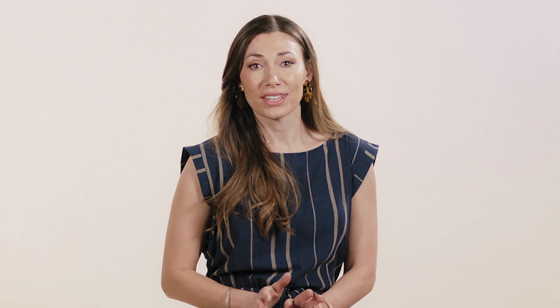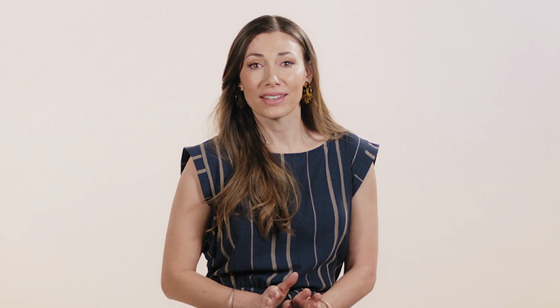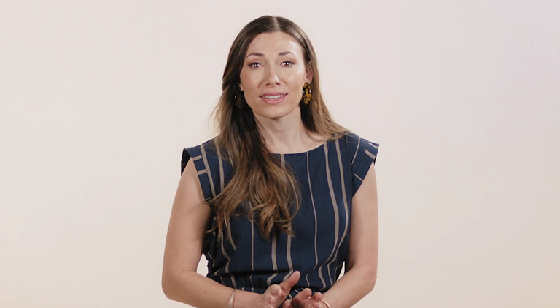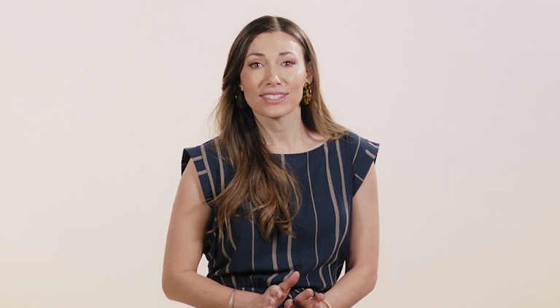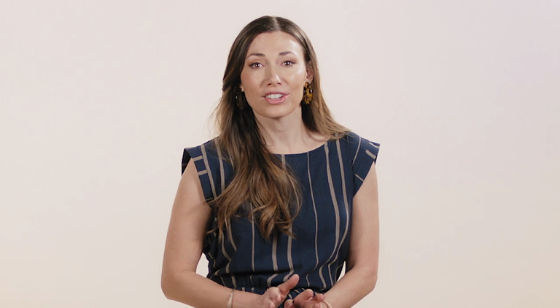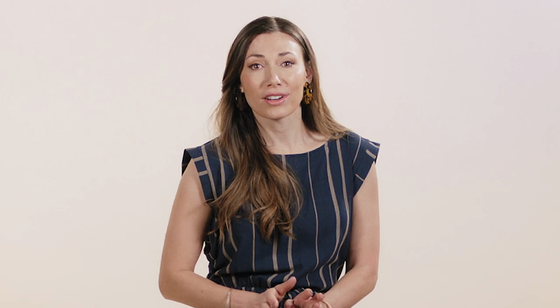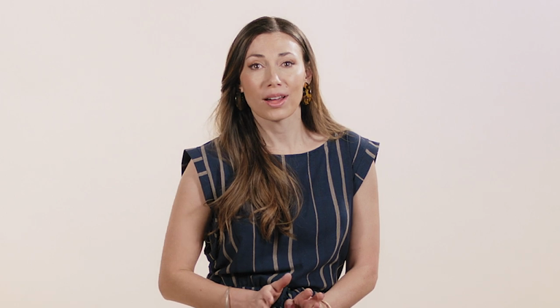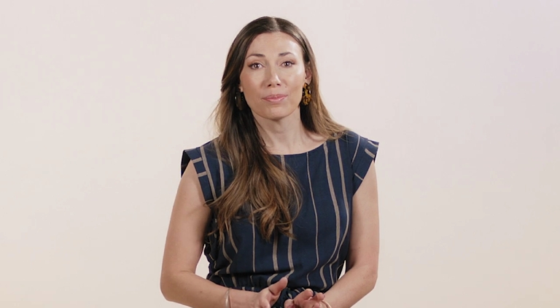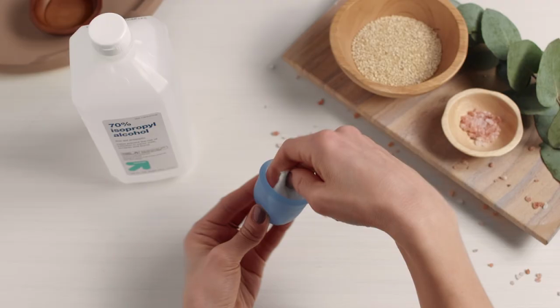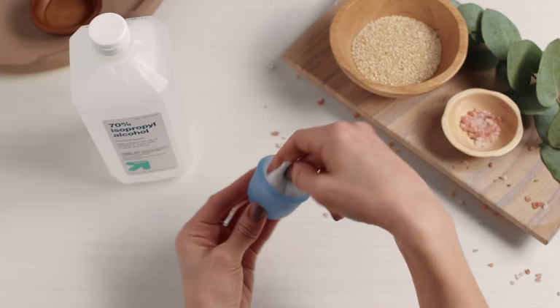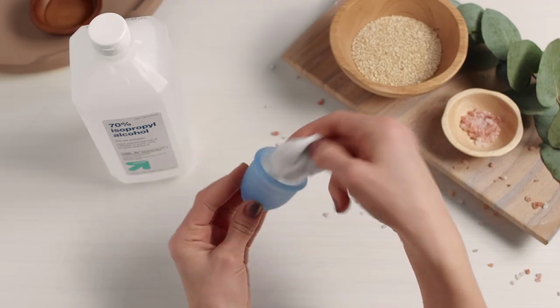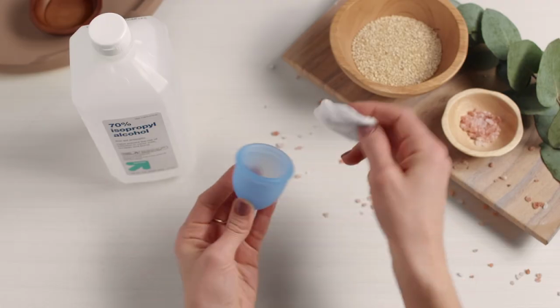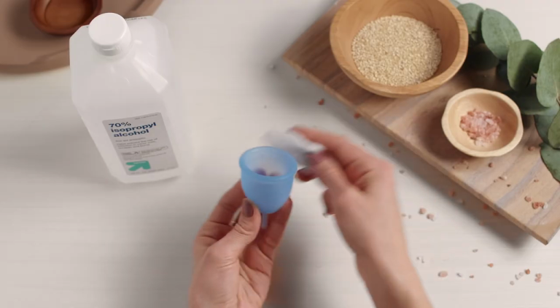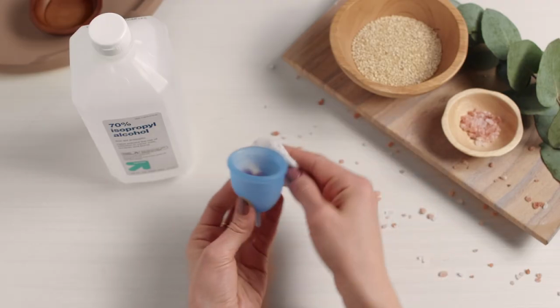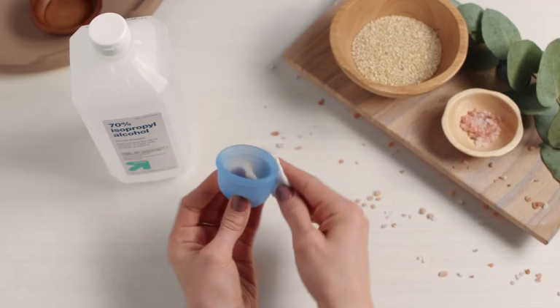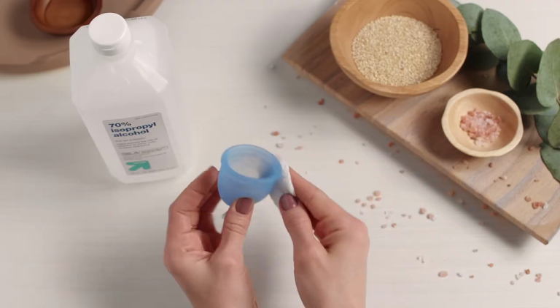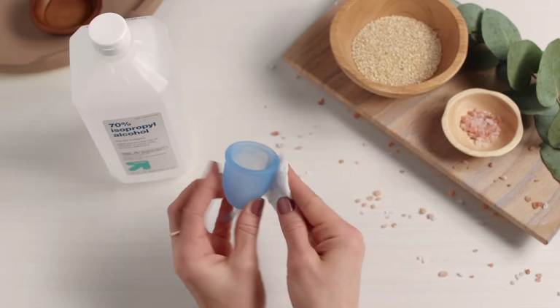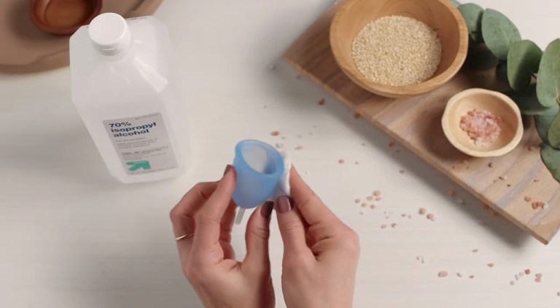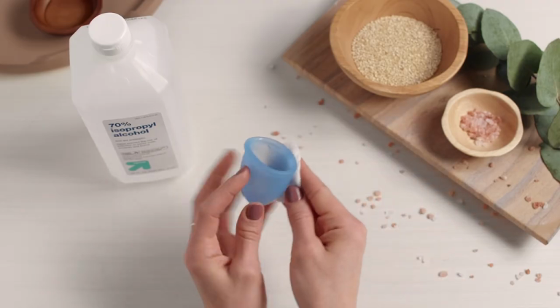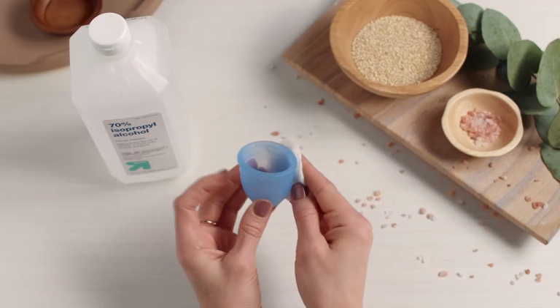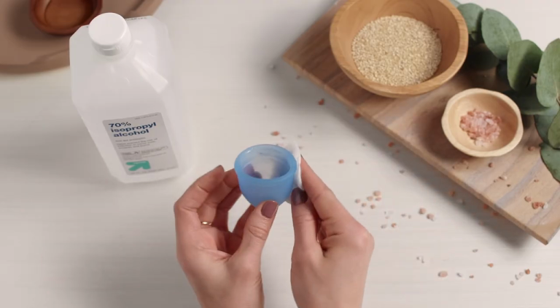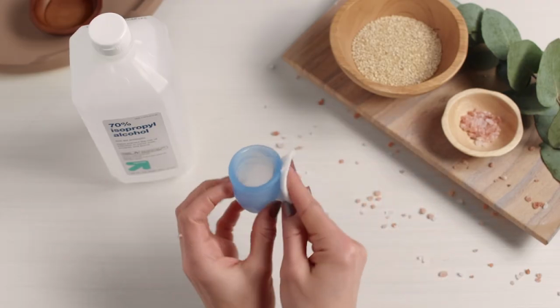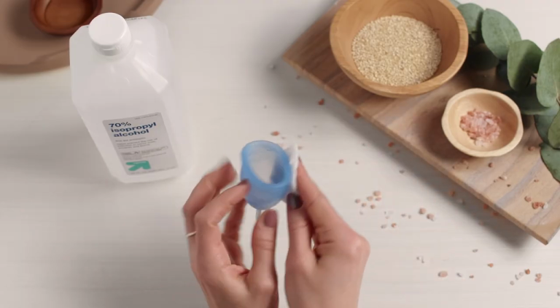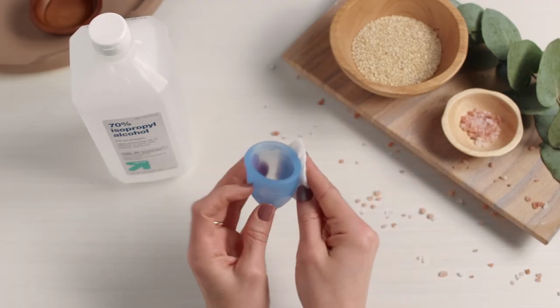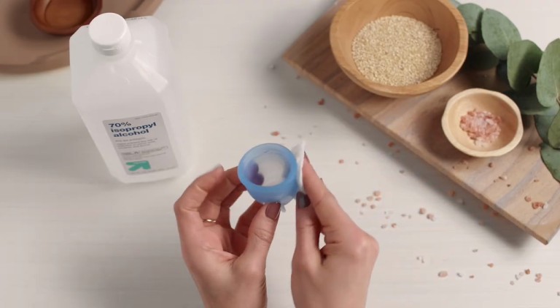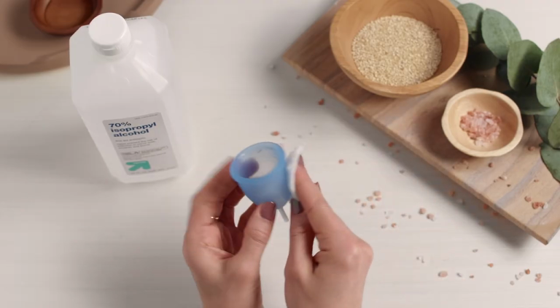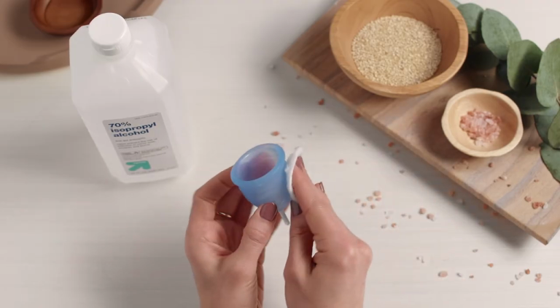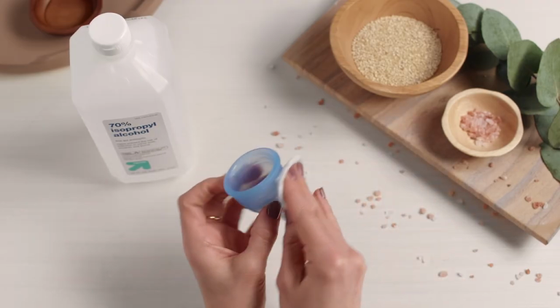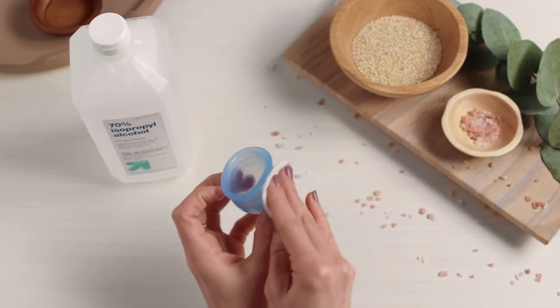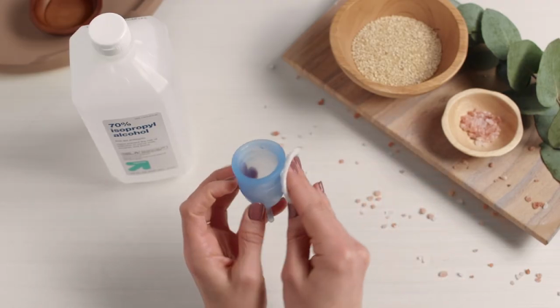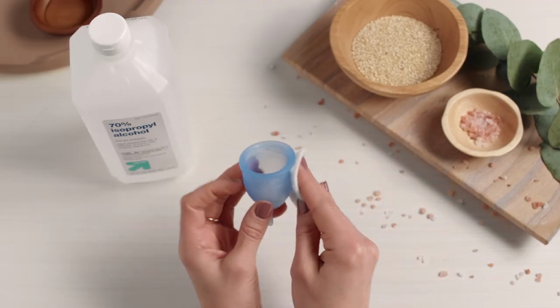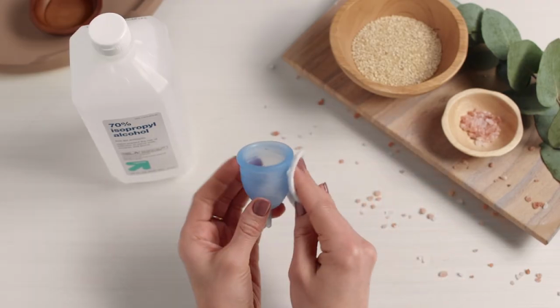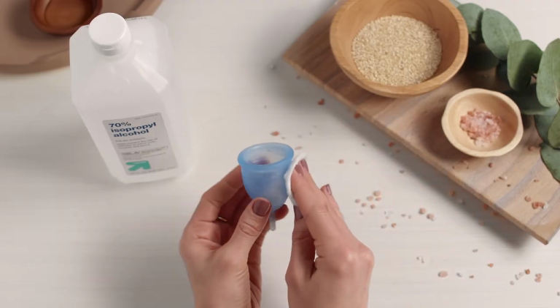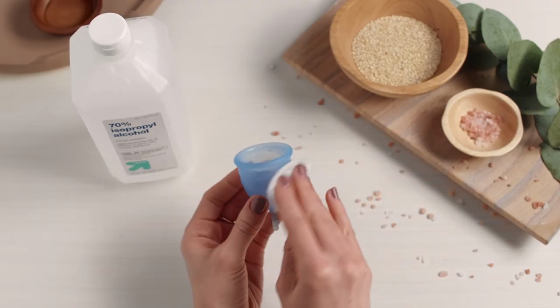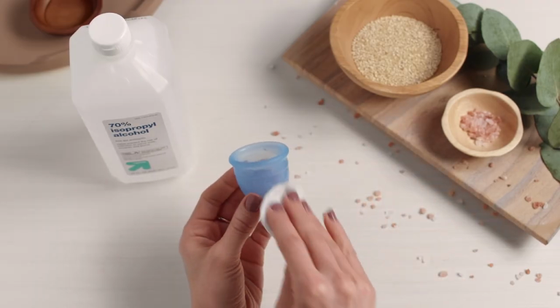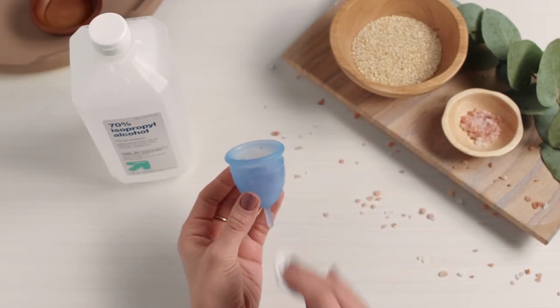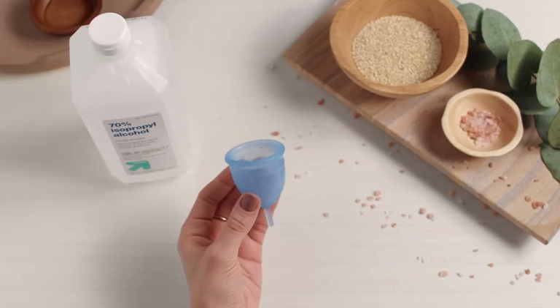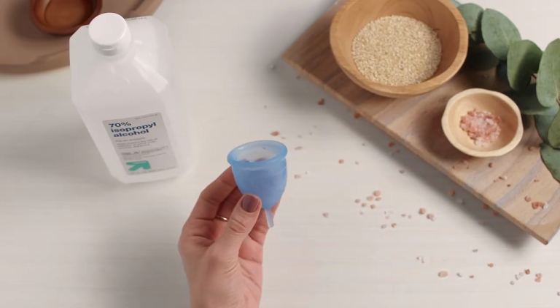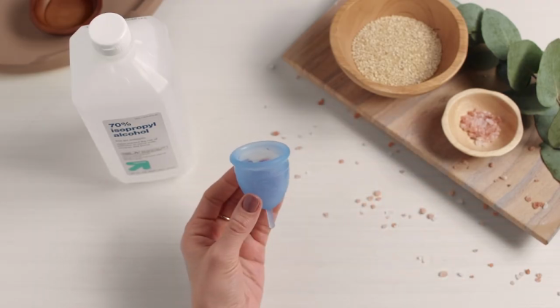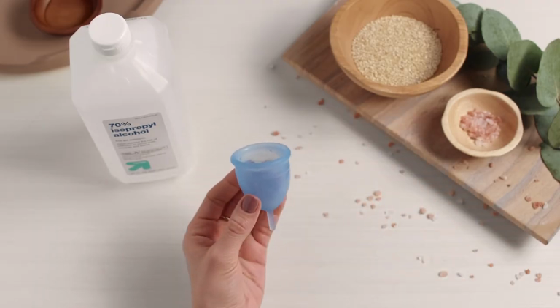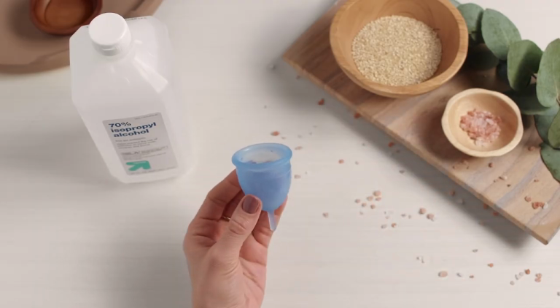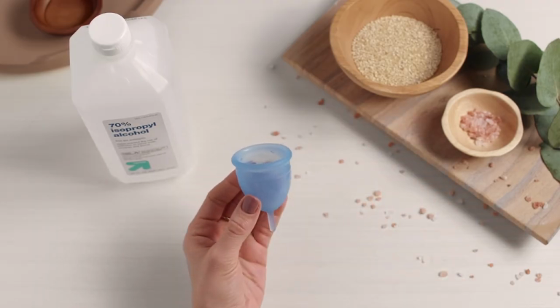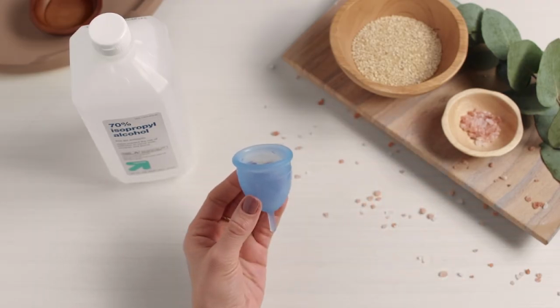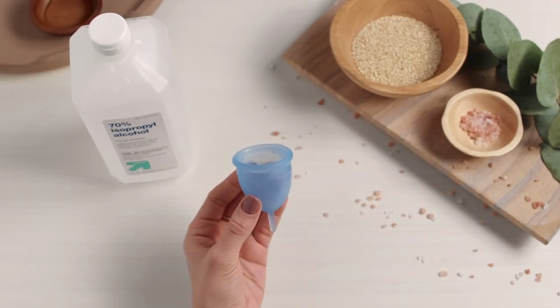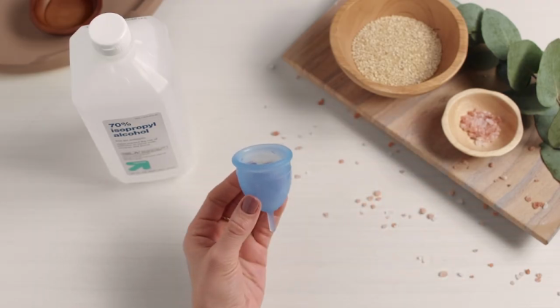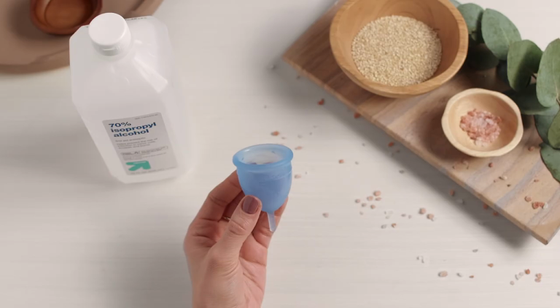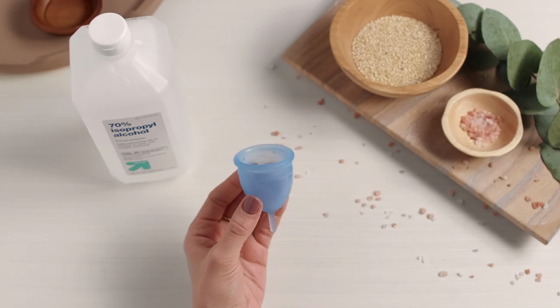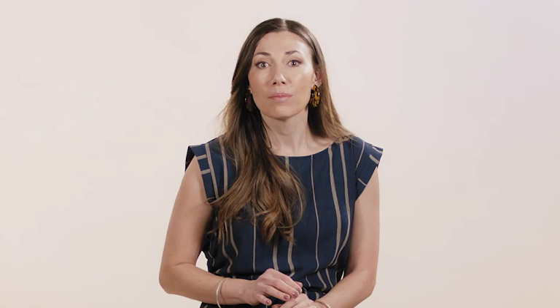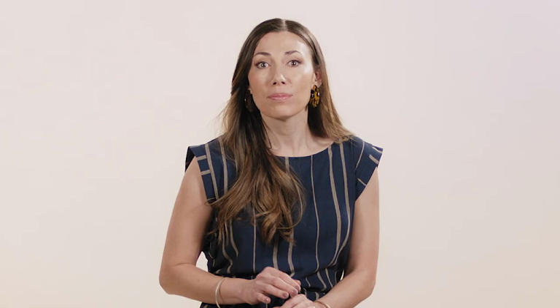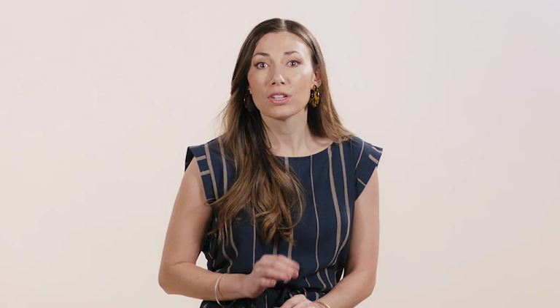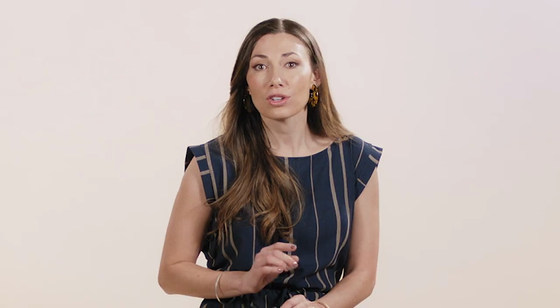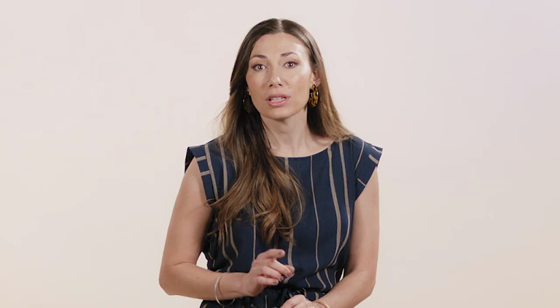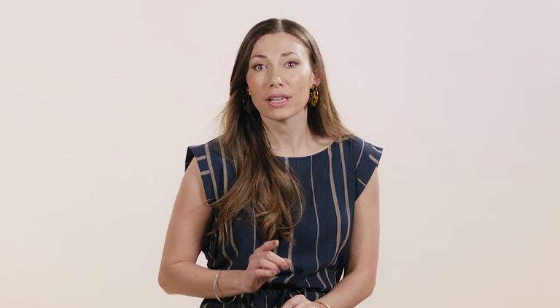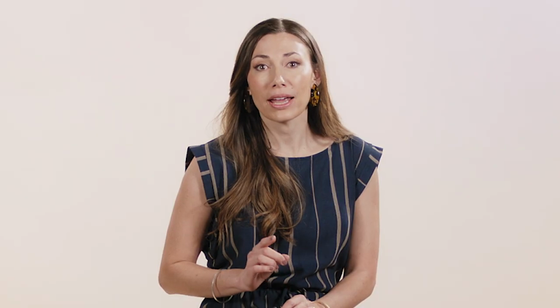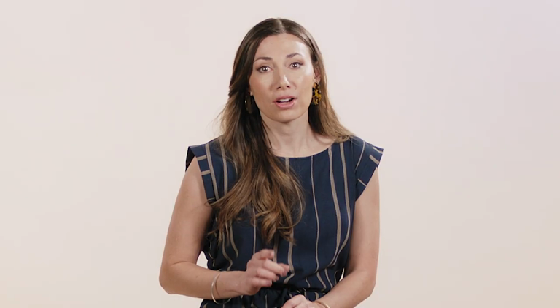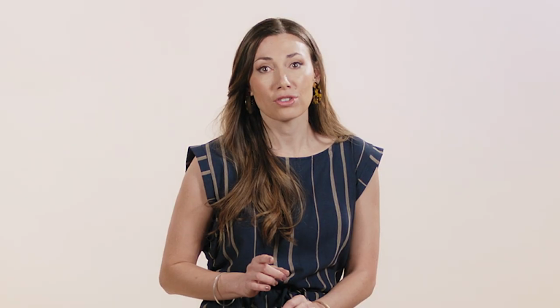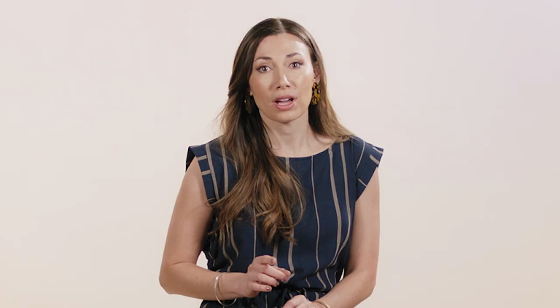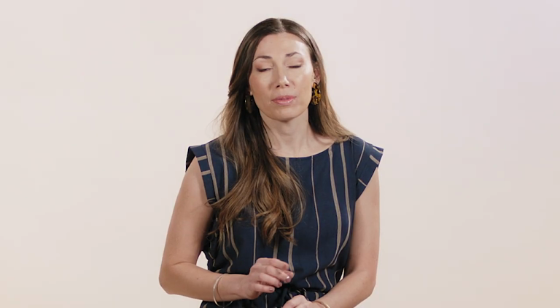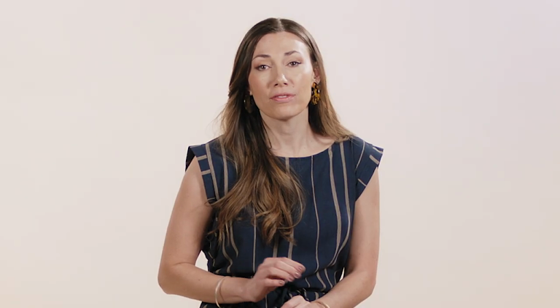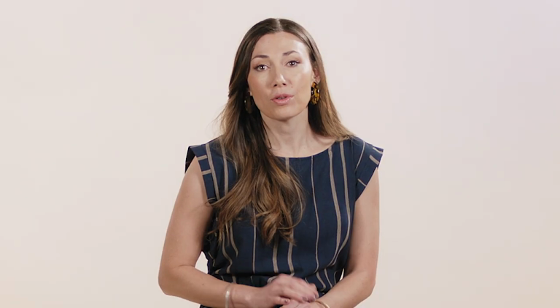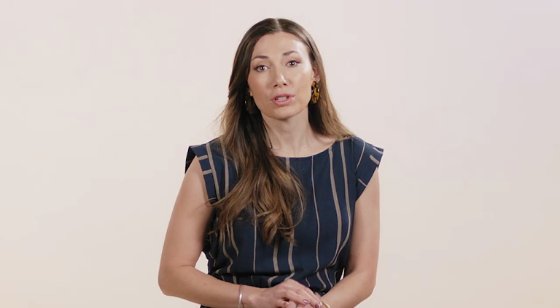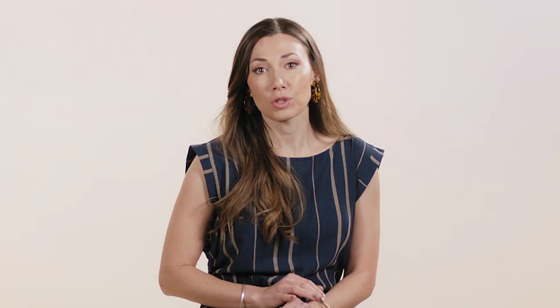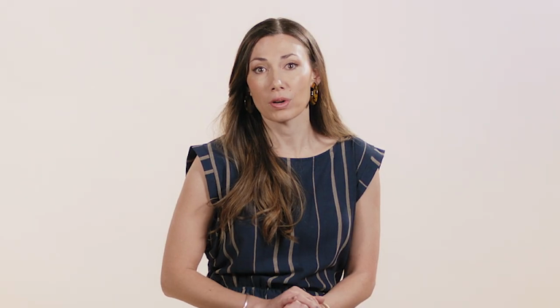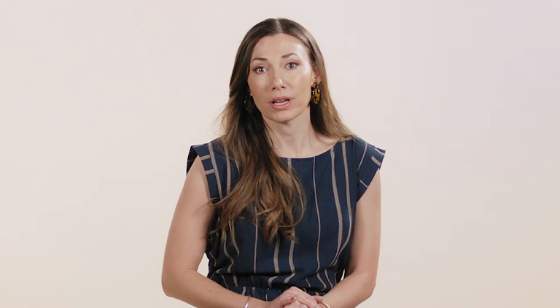Another option for sanitizing your cup is to wipe it down with a soft rag and 70% isopropyl alcohol. Be sure to let it air dry before storing.